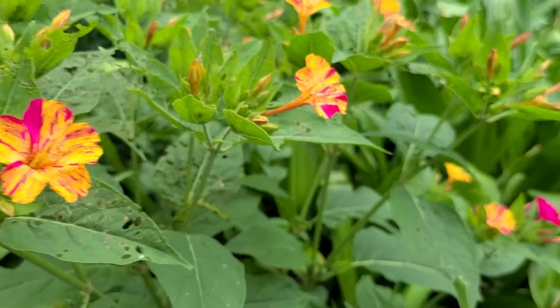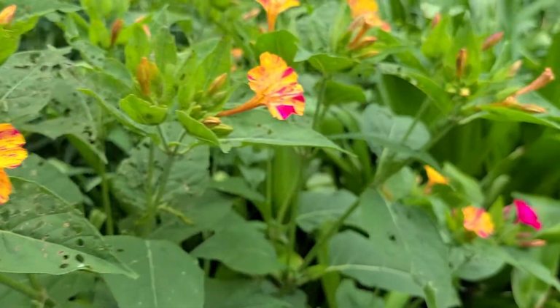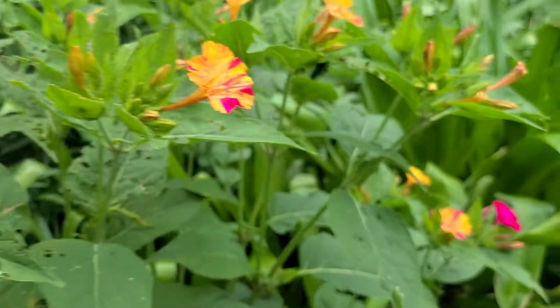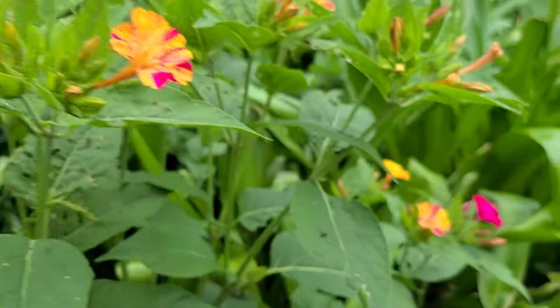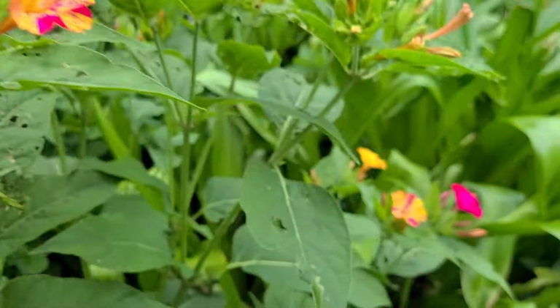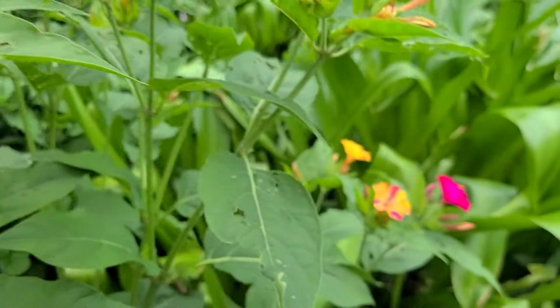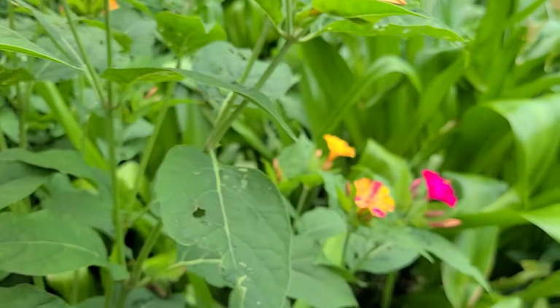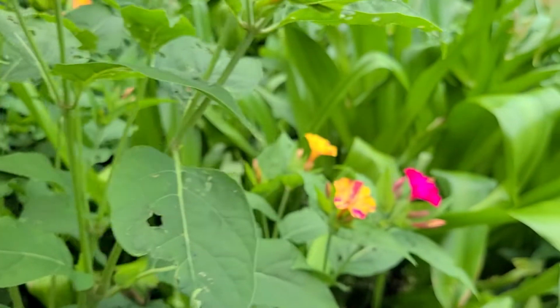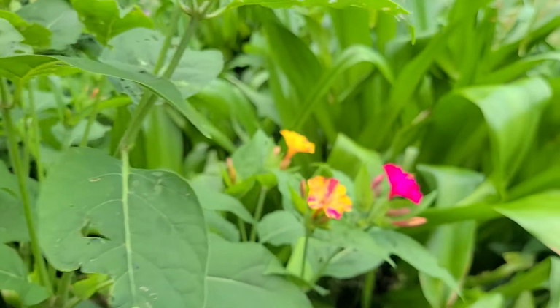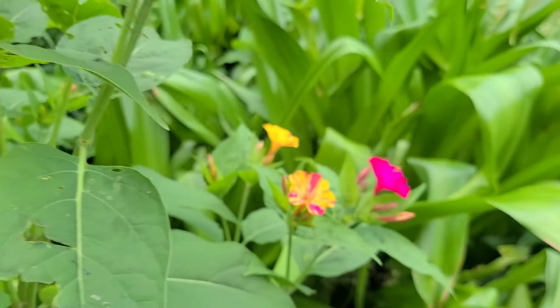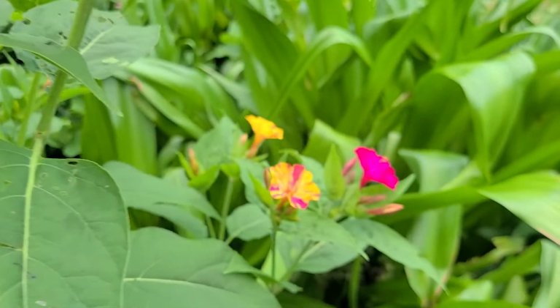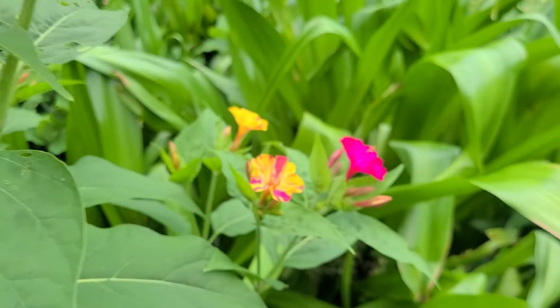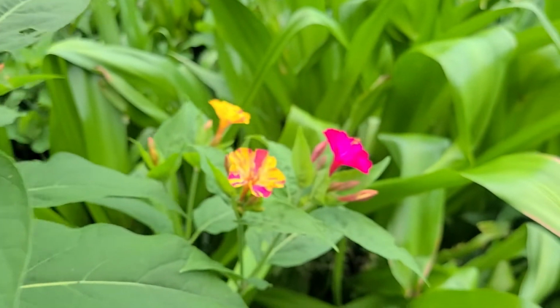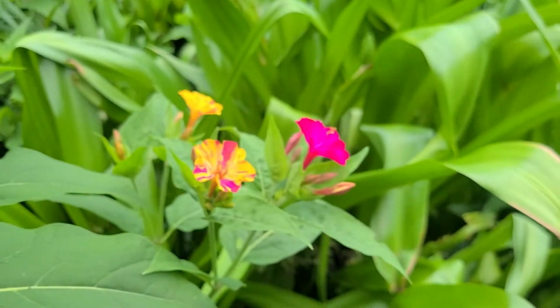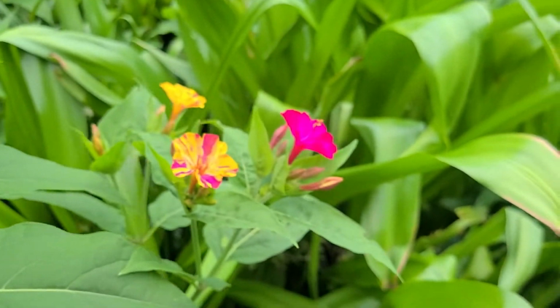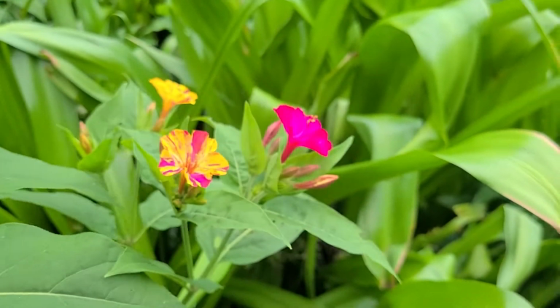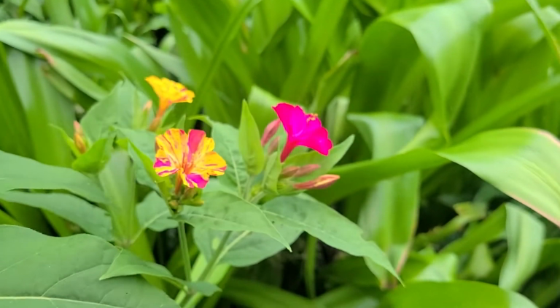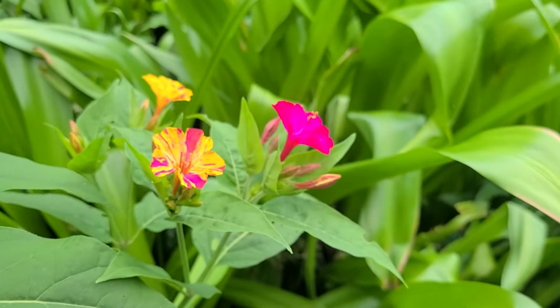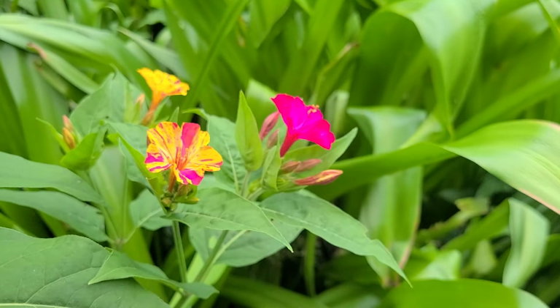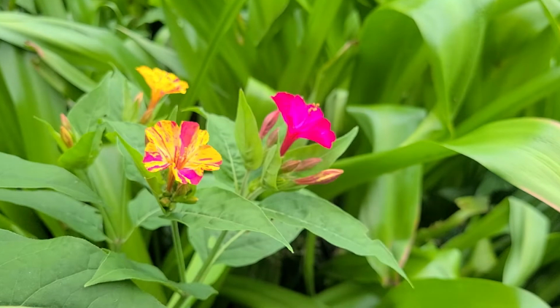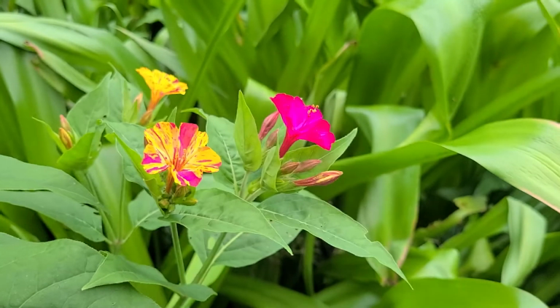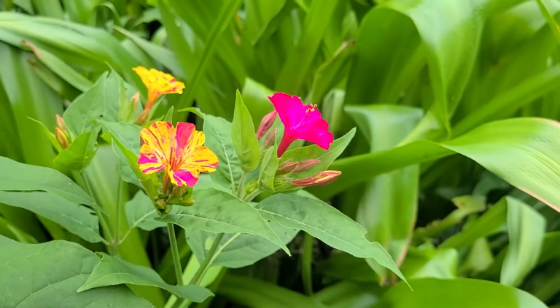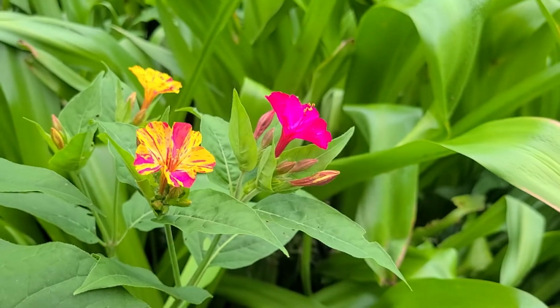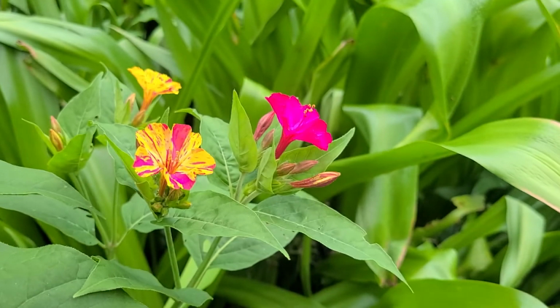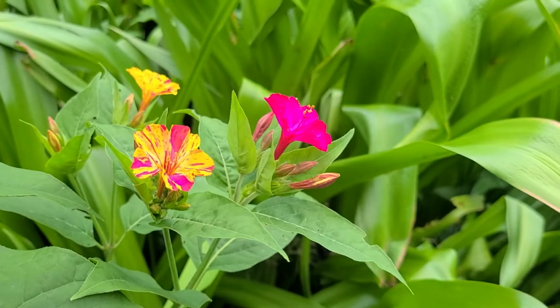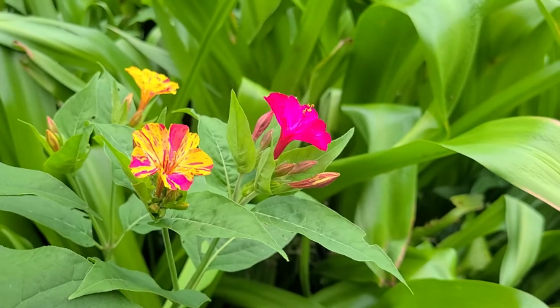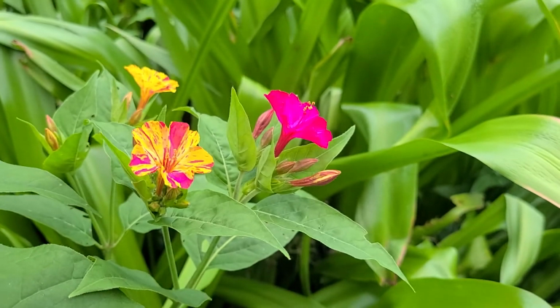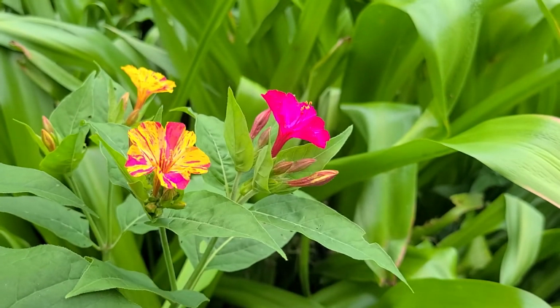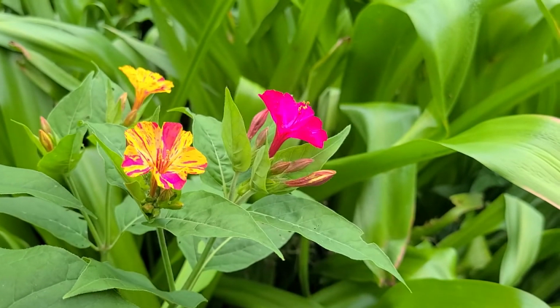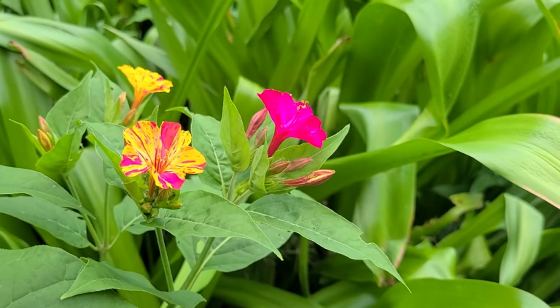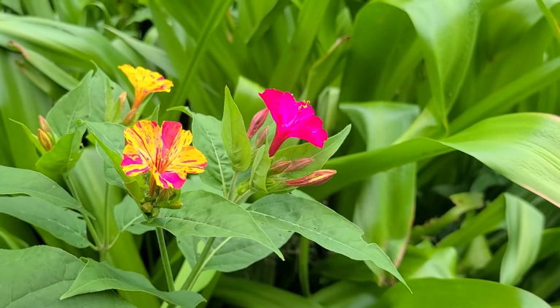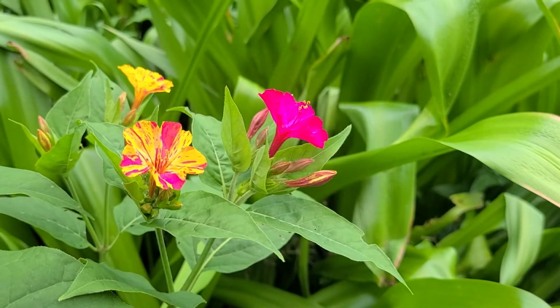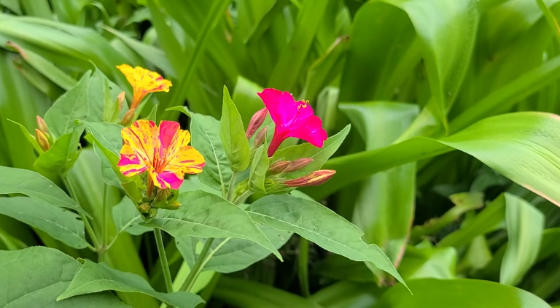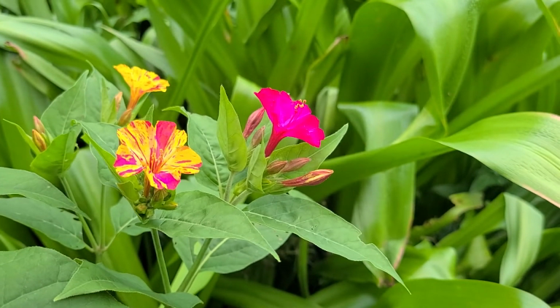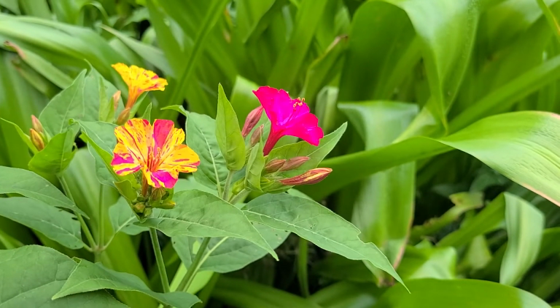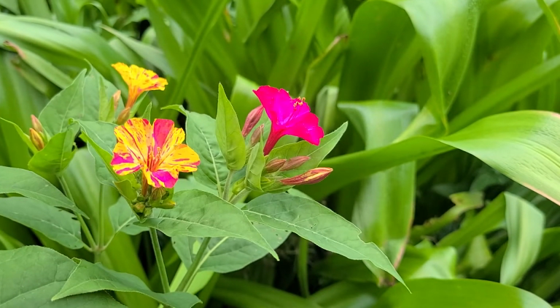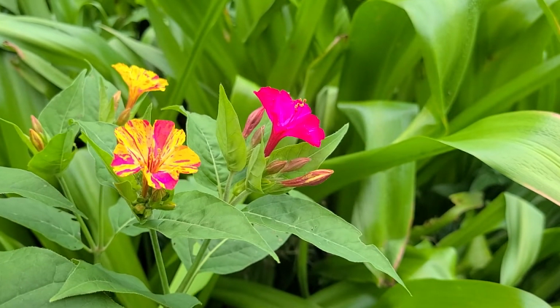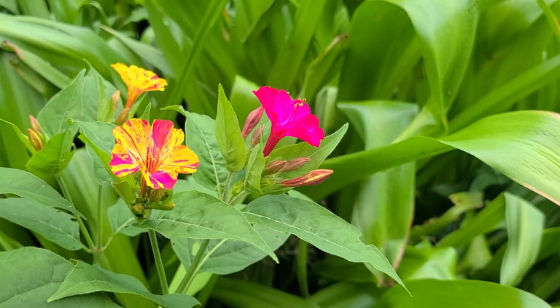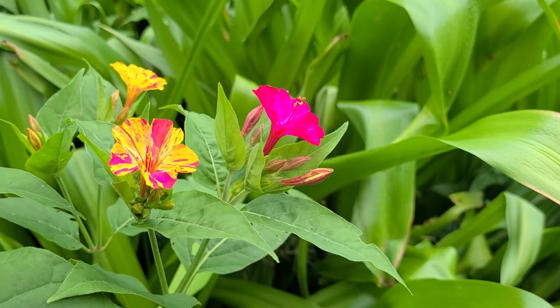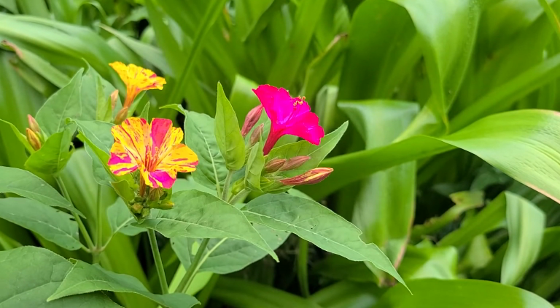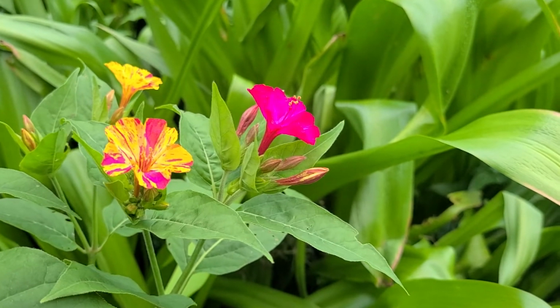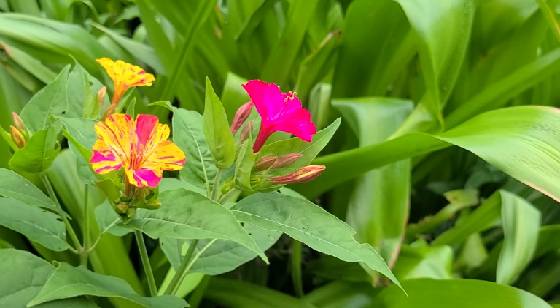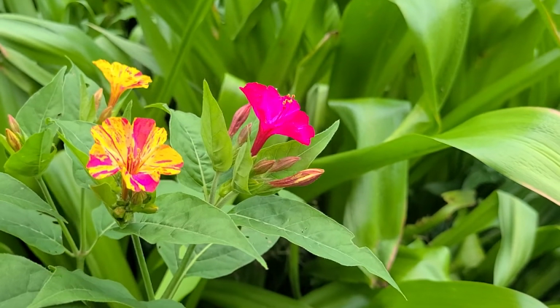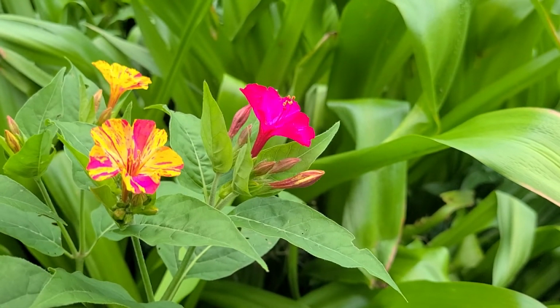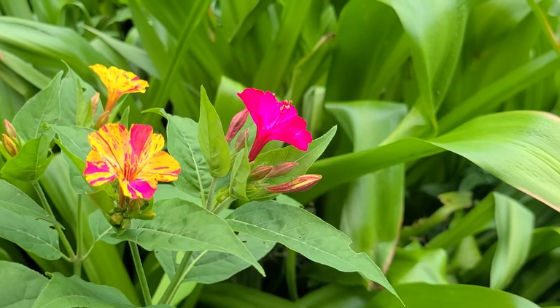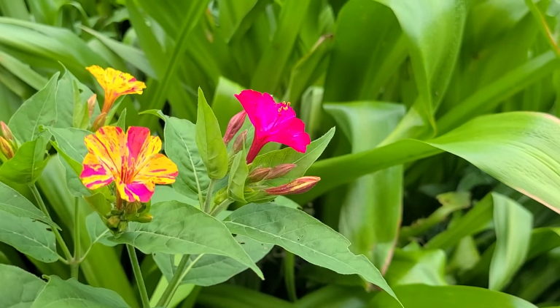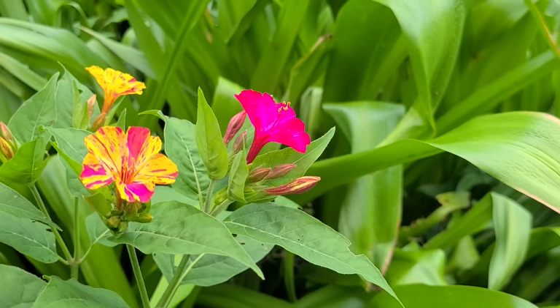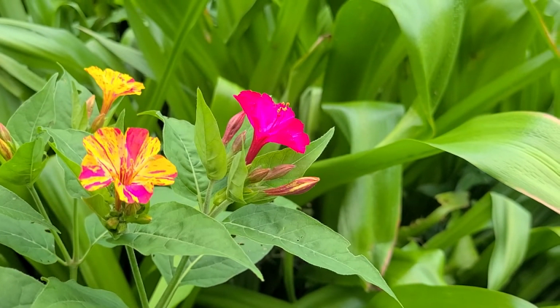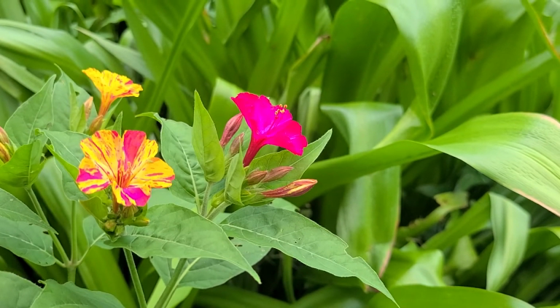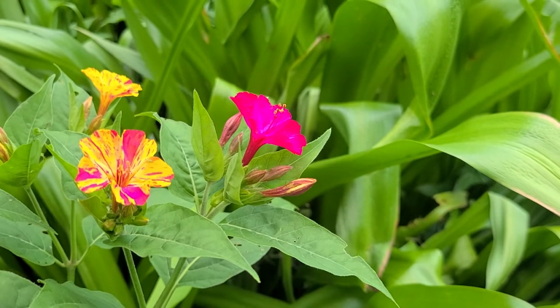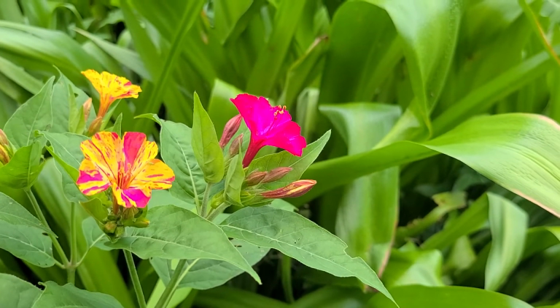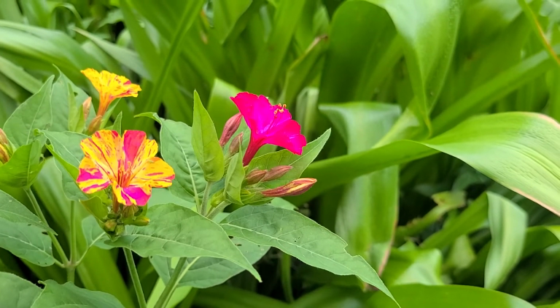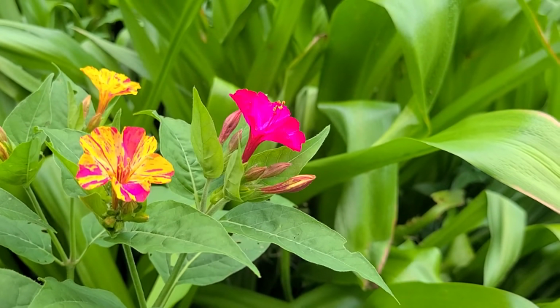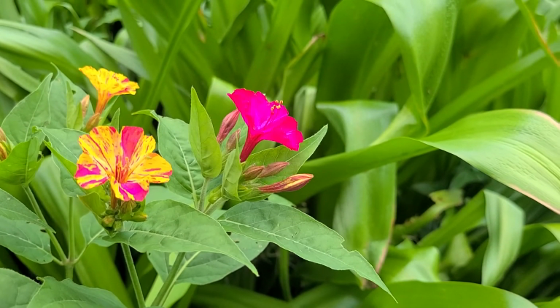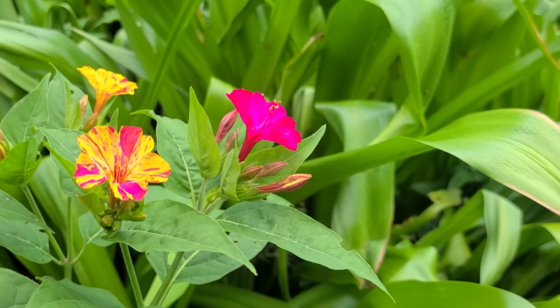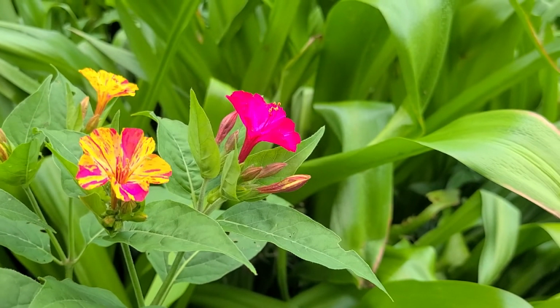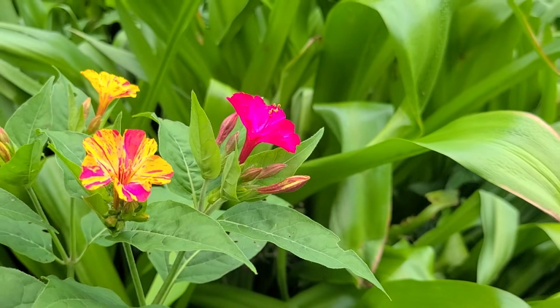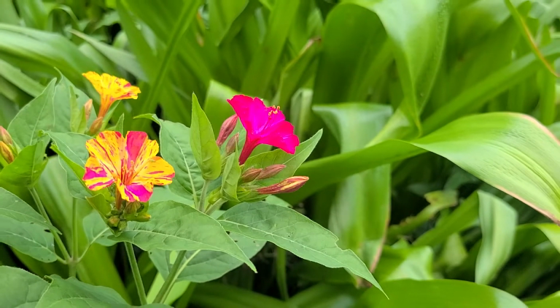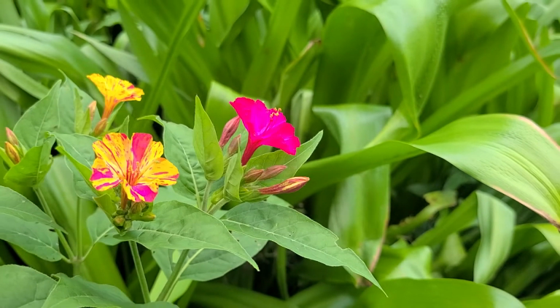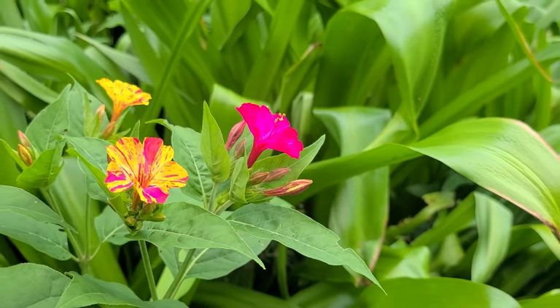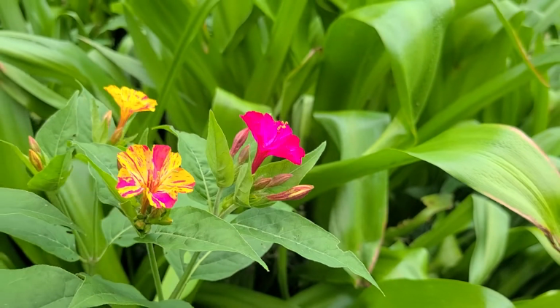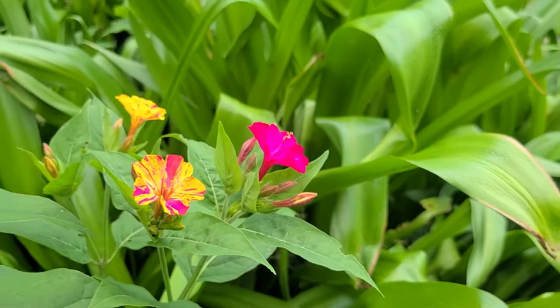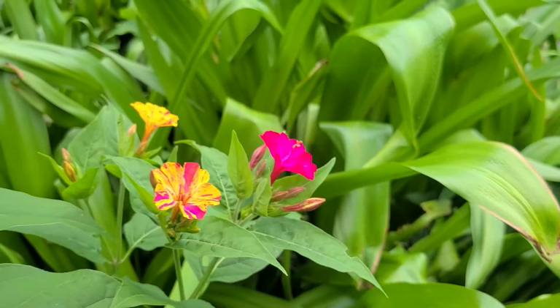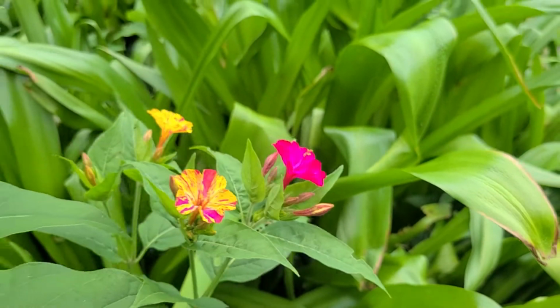They add that extra dimension — perfect to plant beside a path or a sitting area.